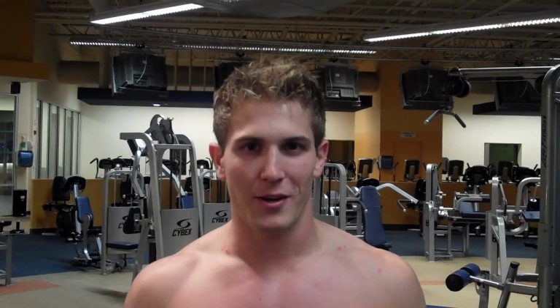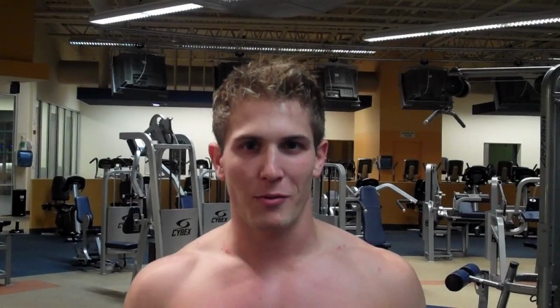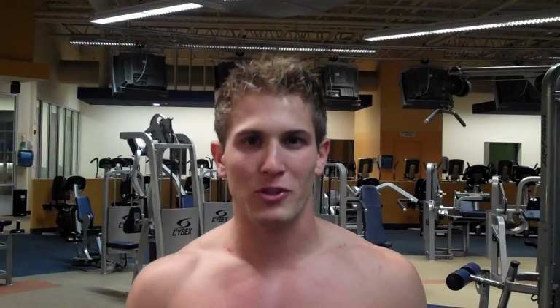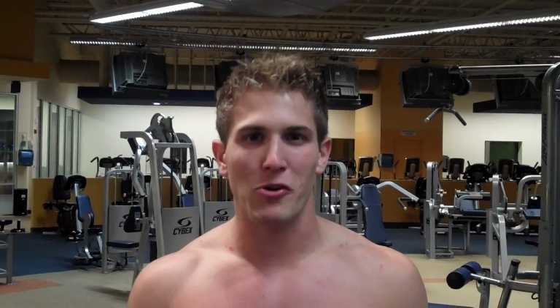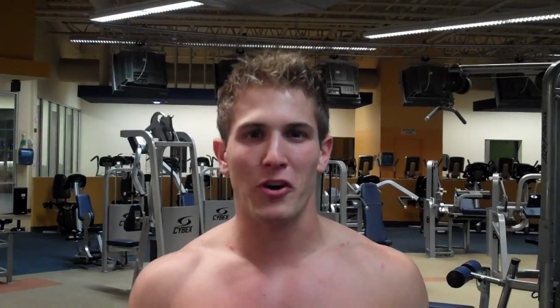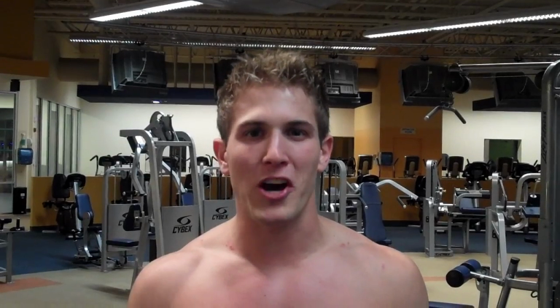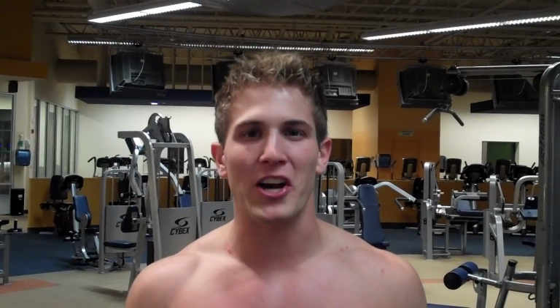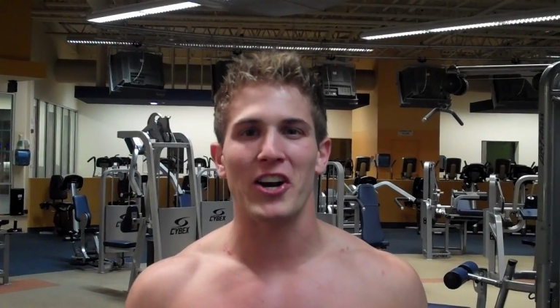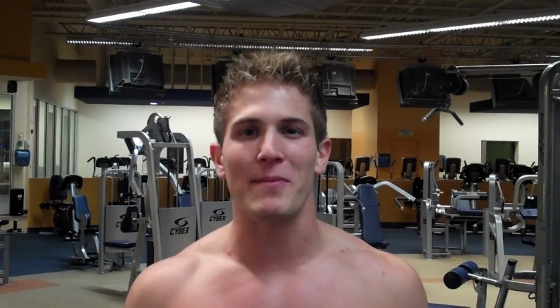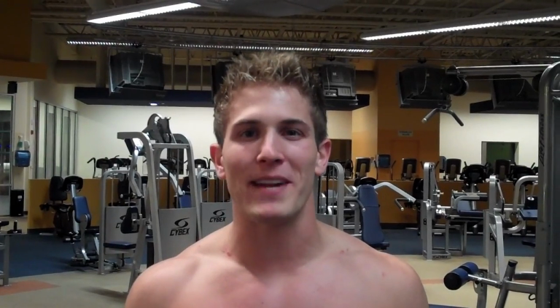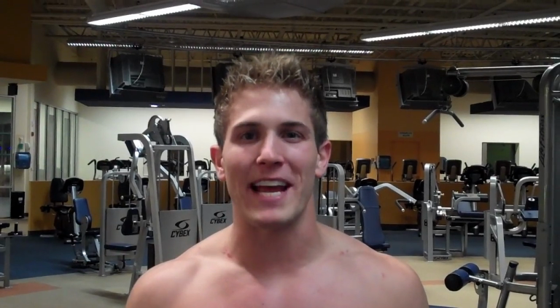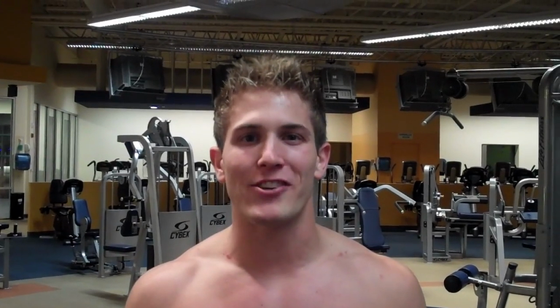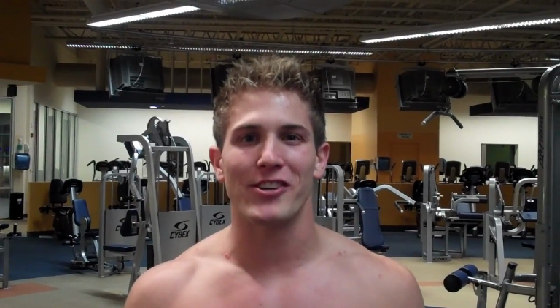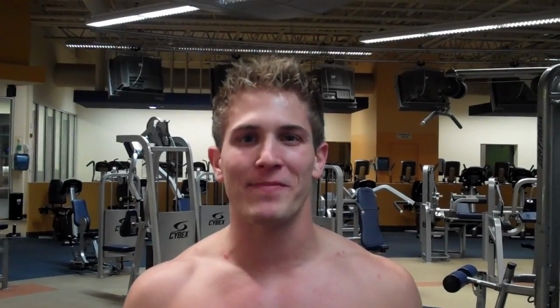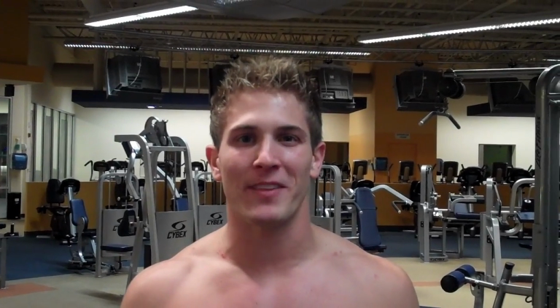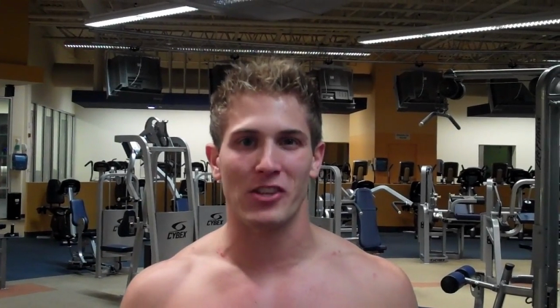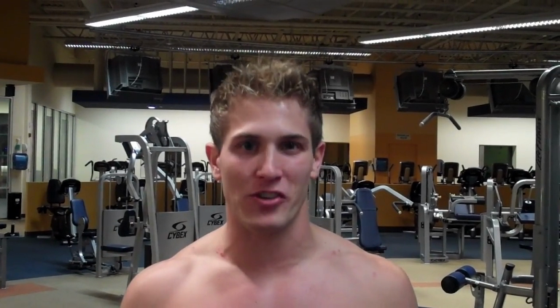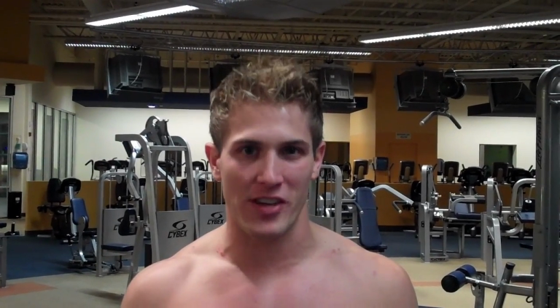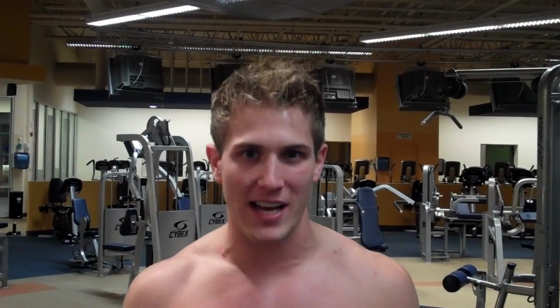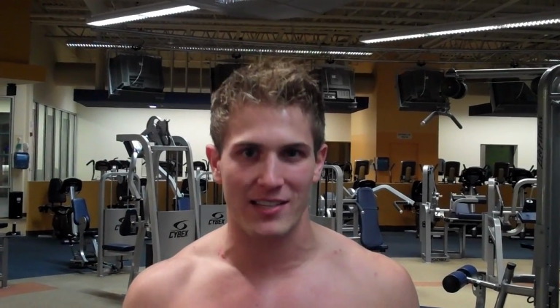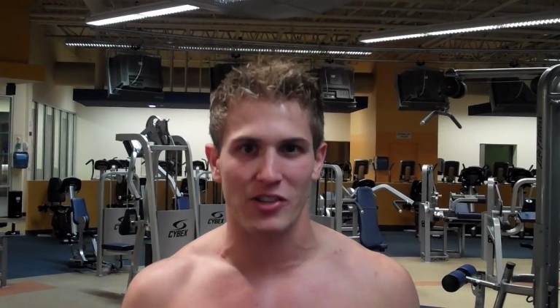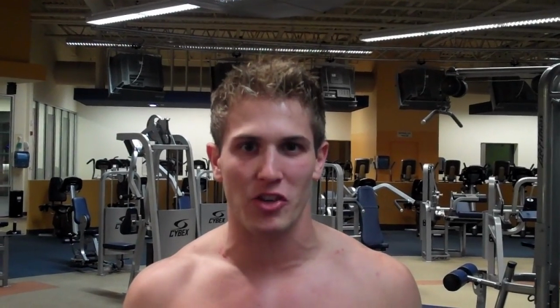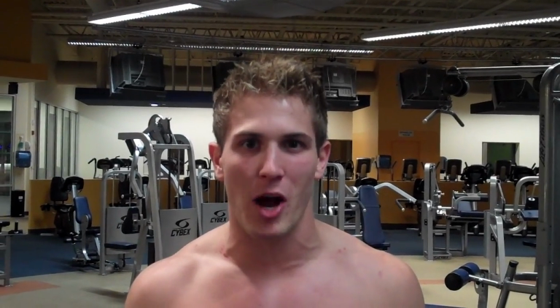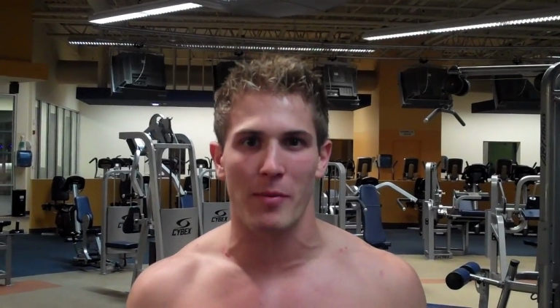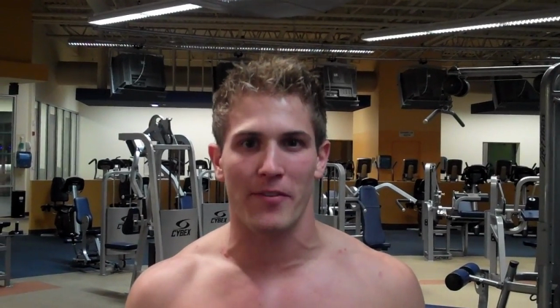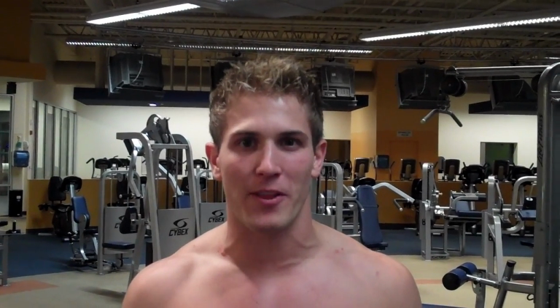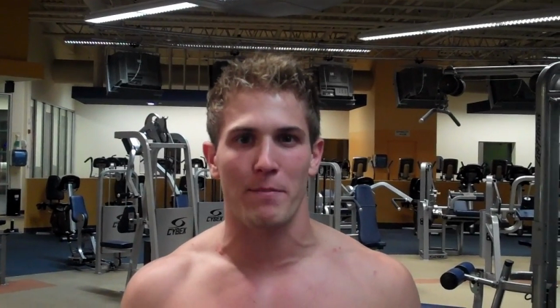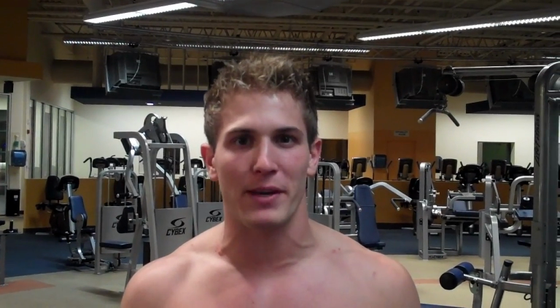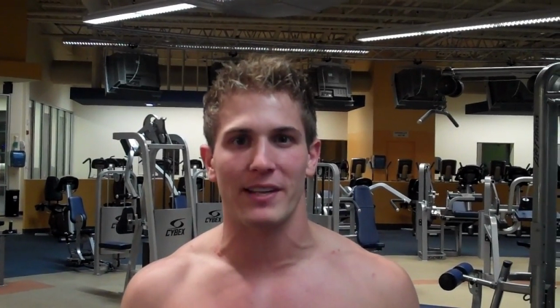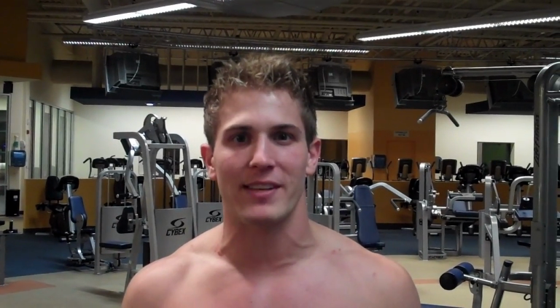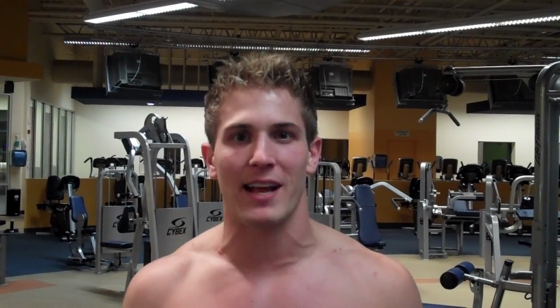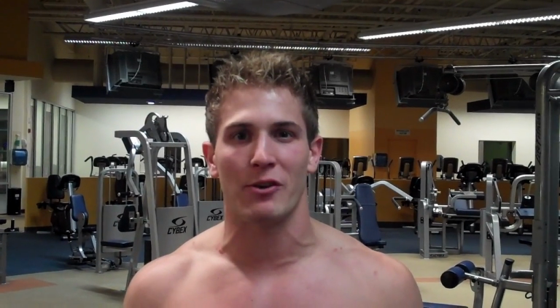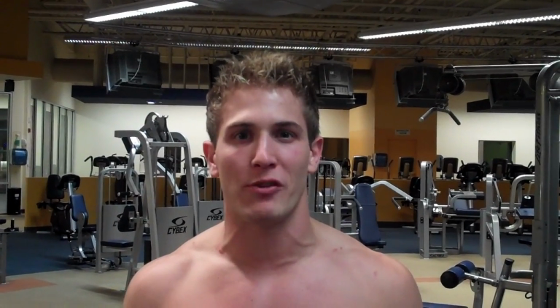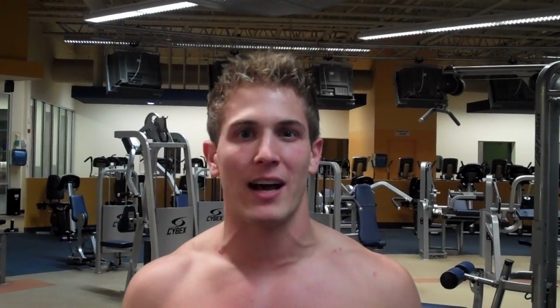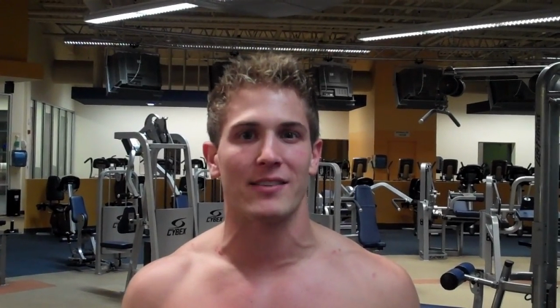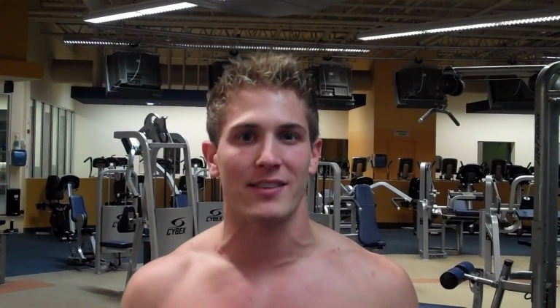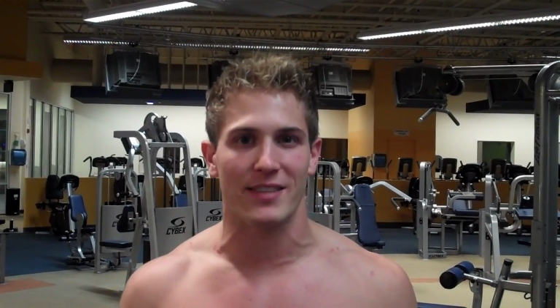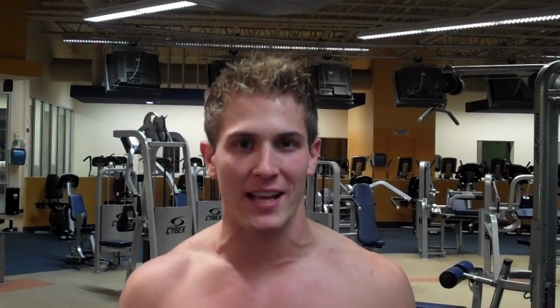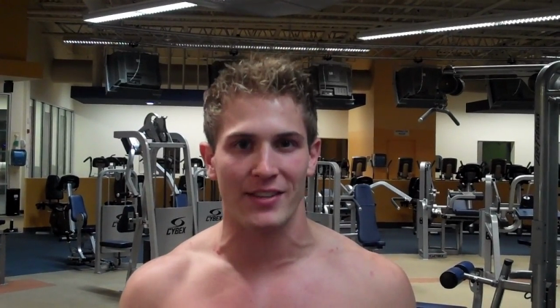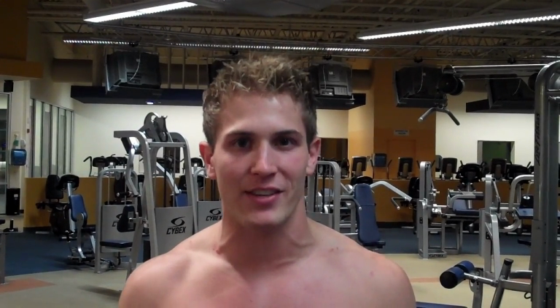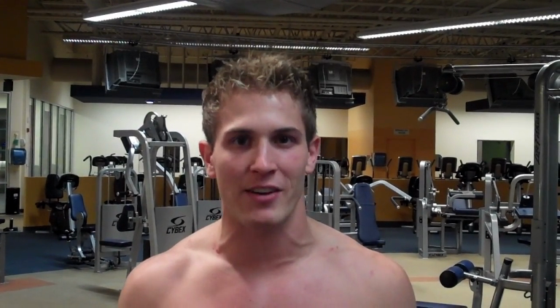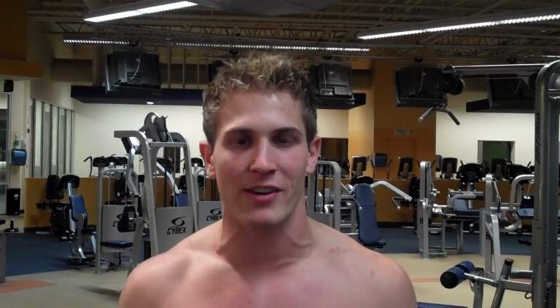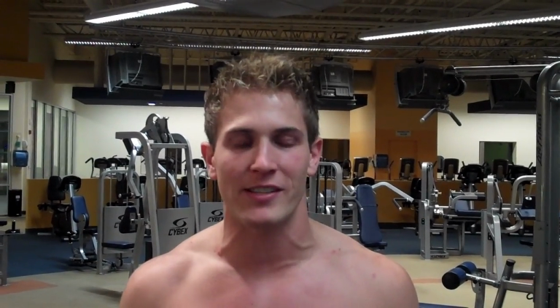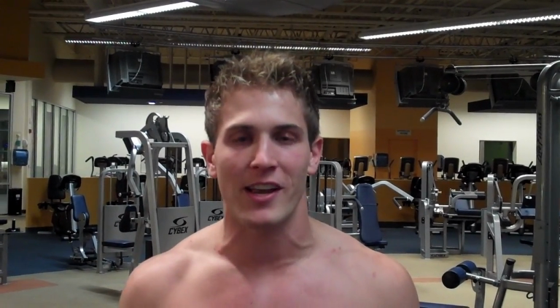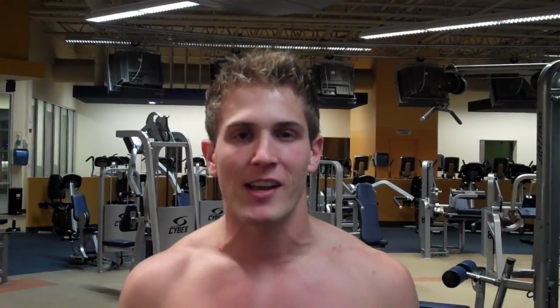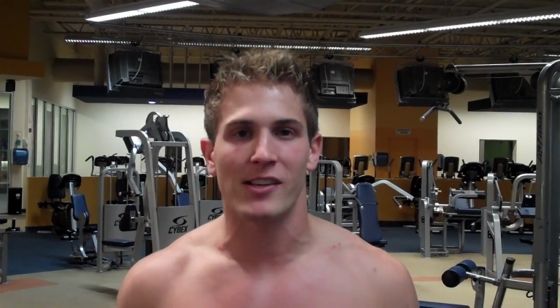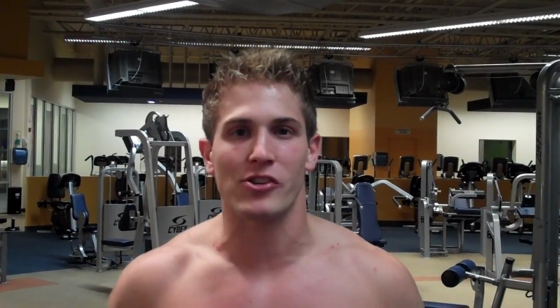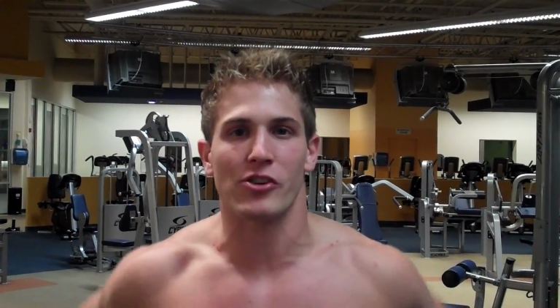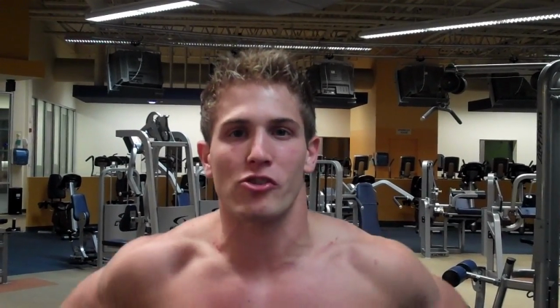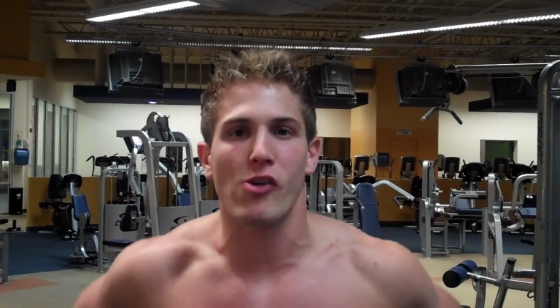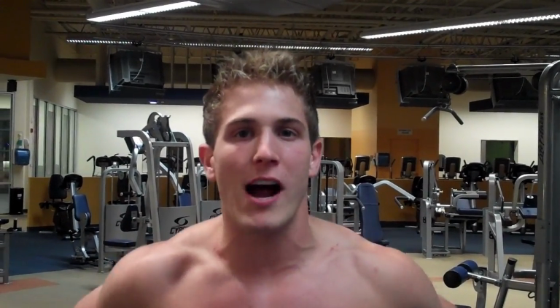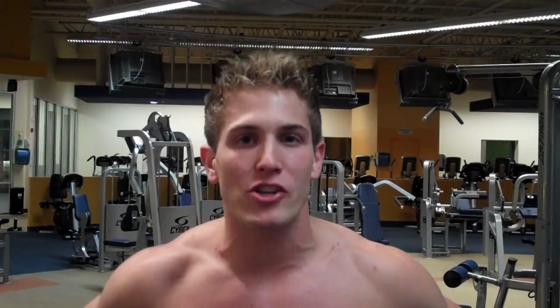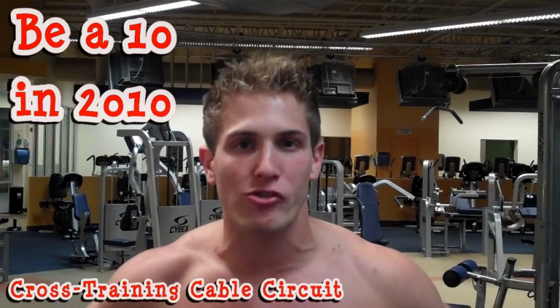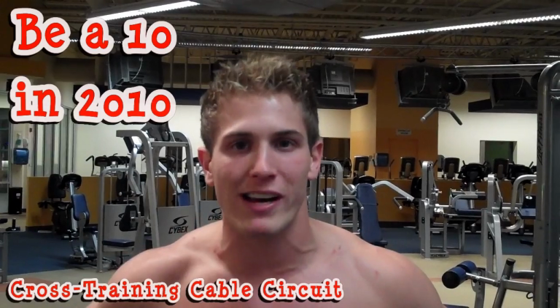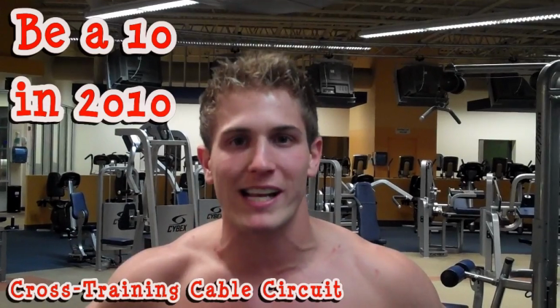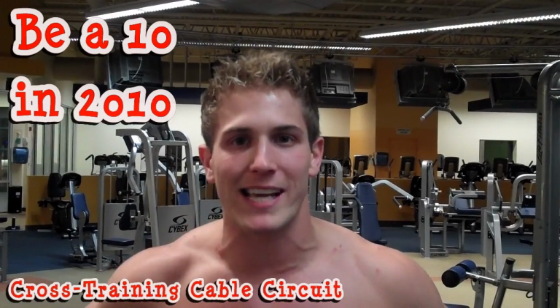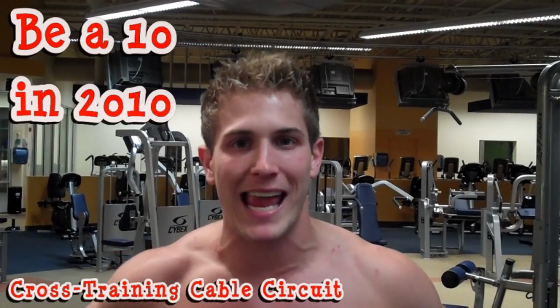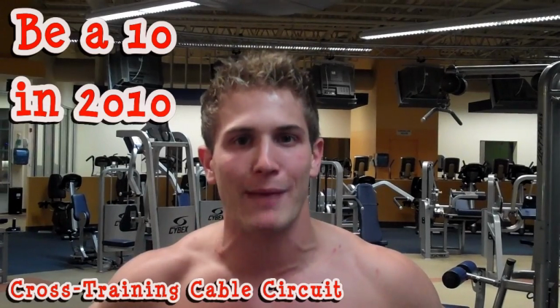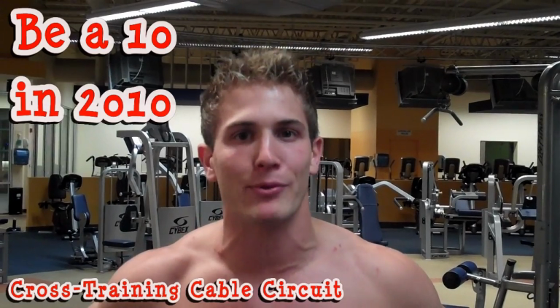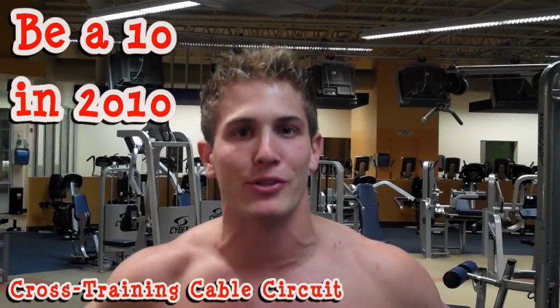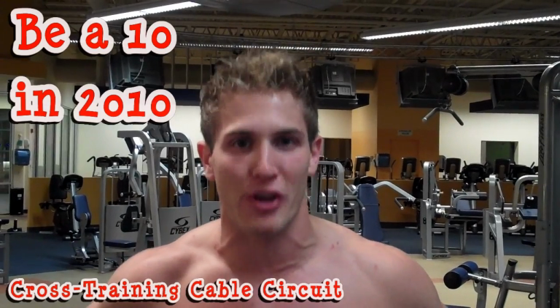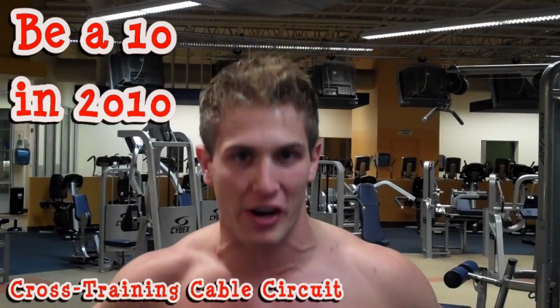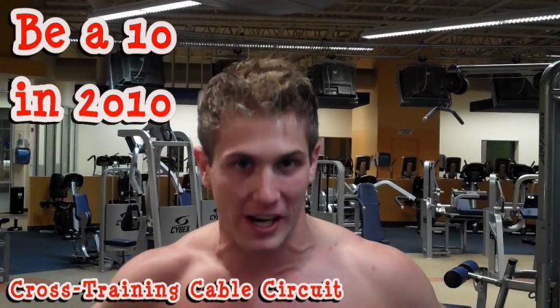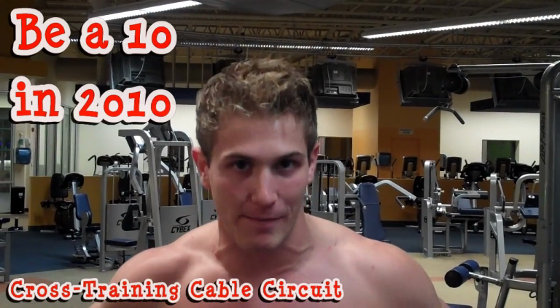What's going on Hermanation? This is your next installment for the BIA10 2010 series. This is your cross training cable circuit.